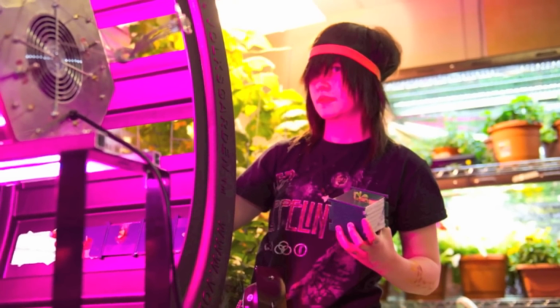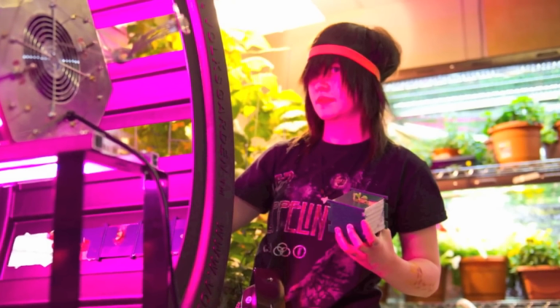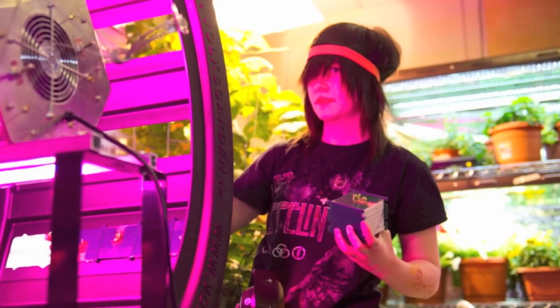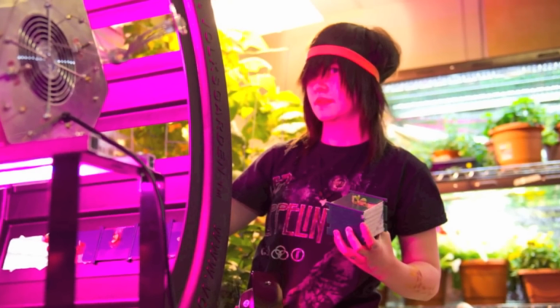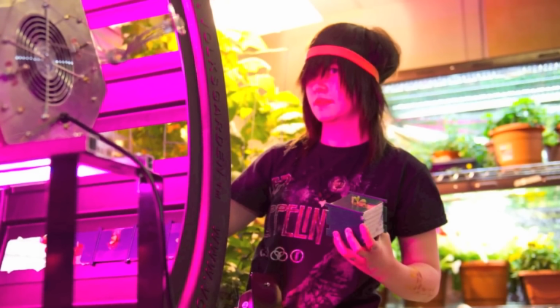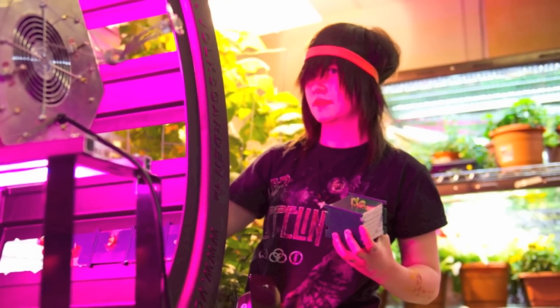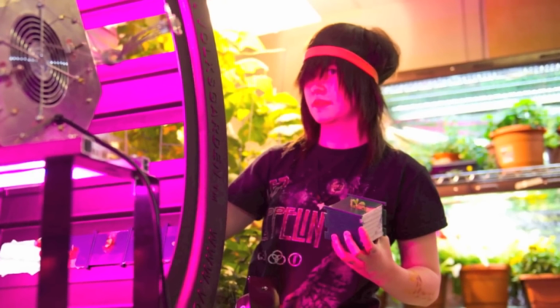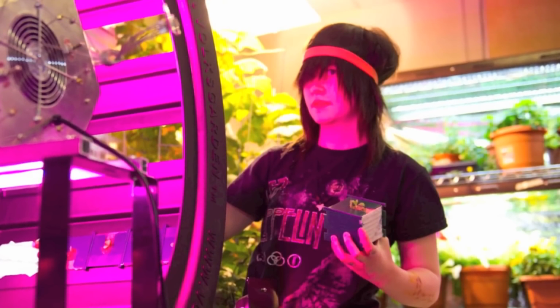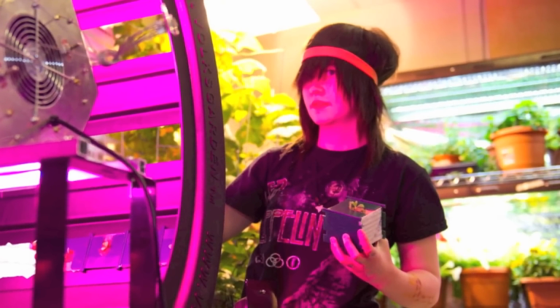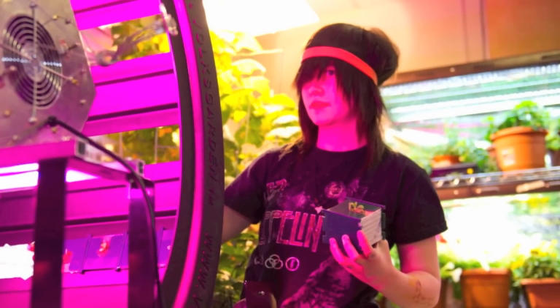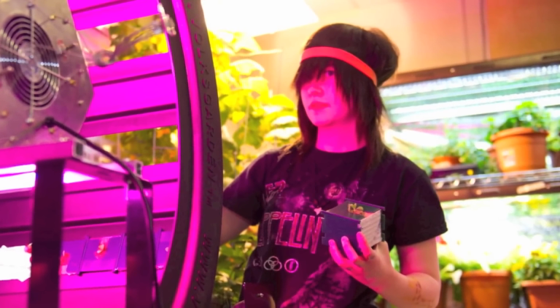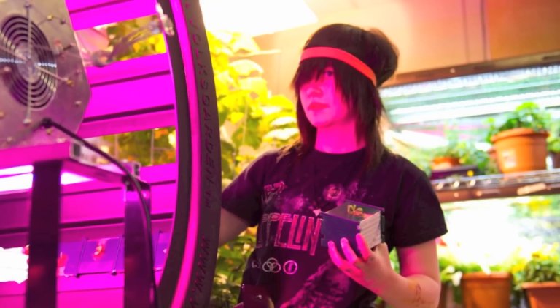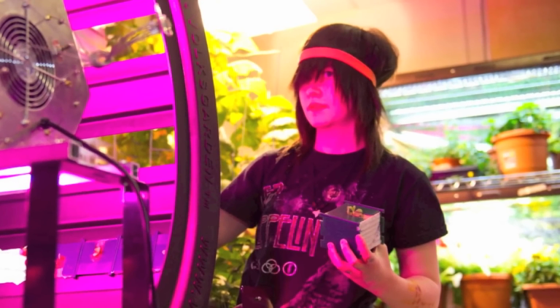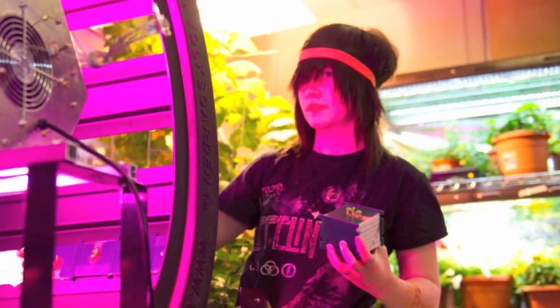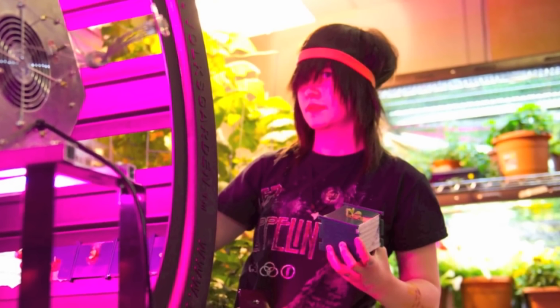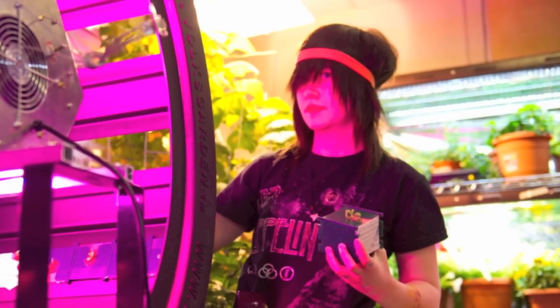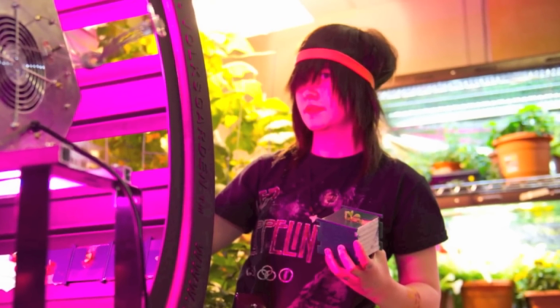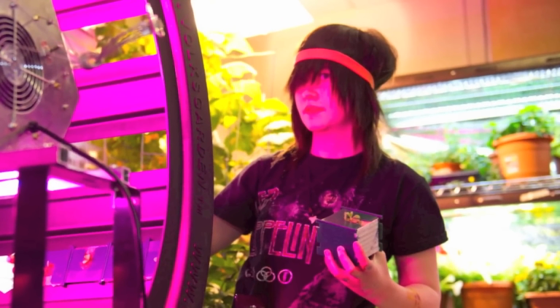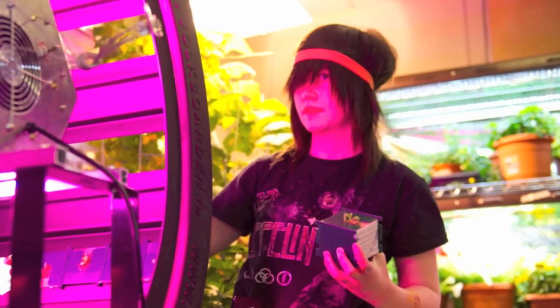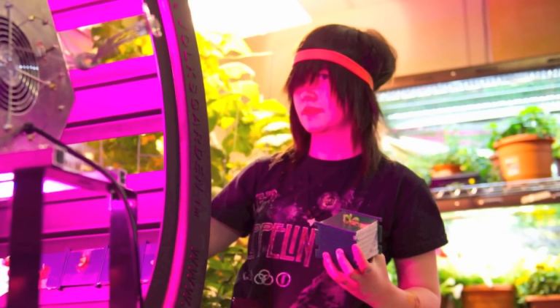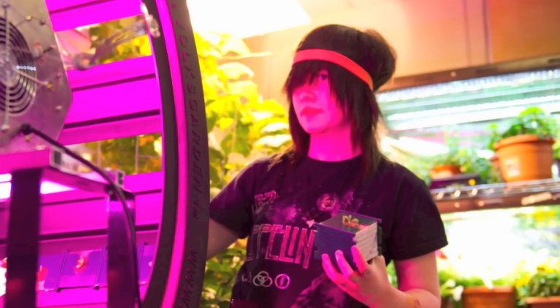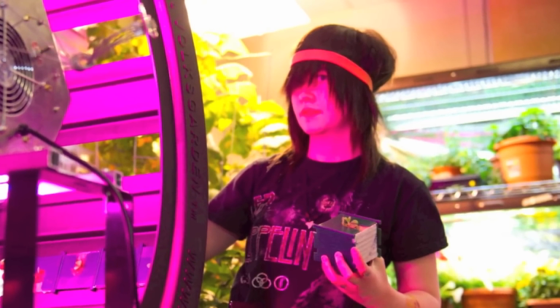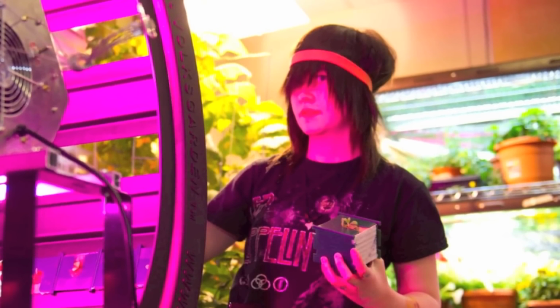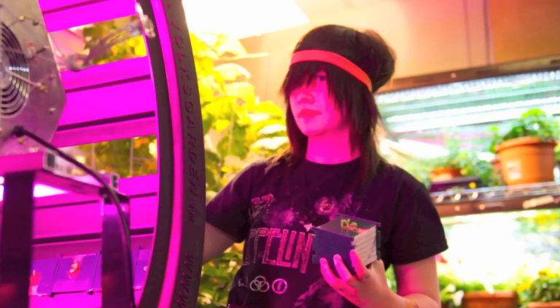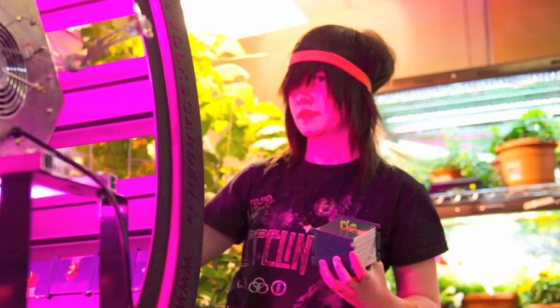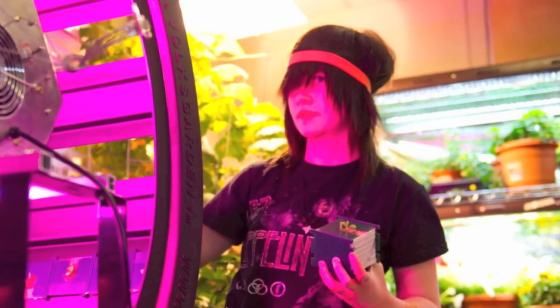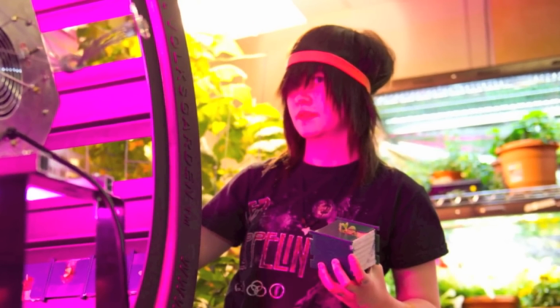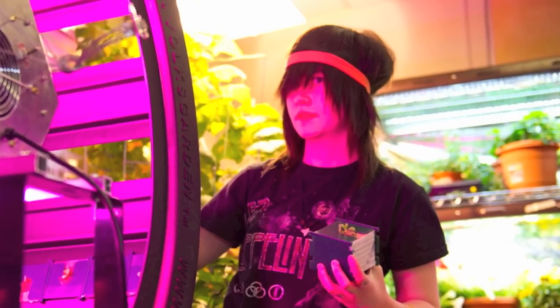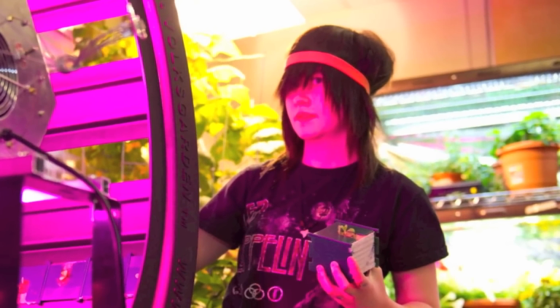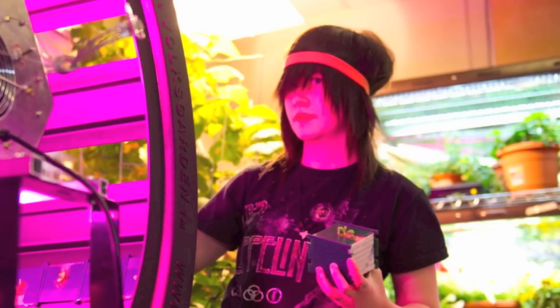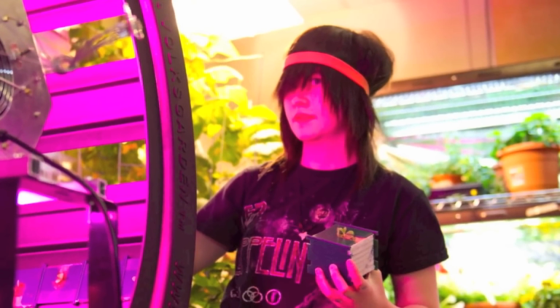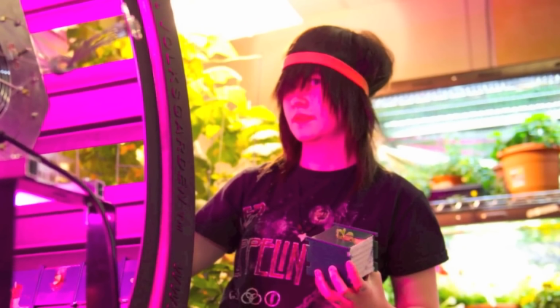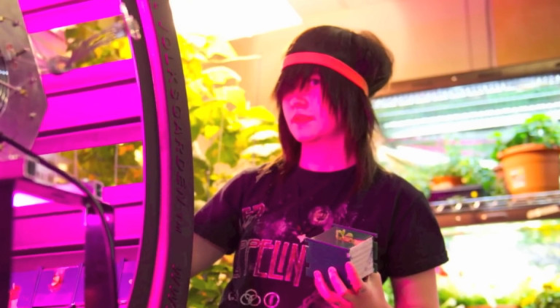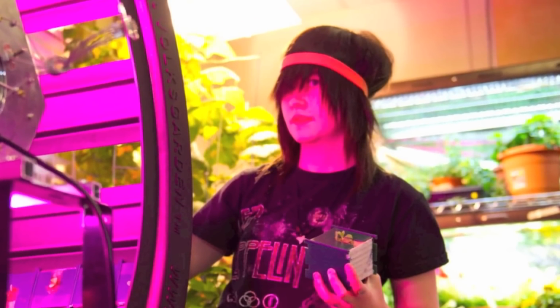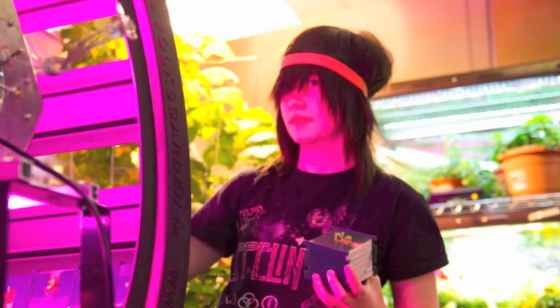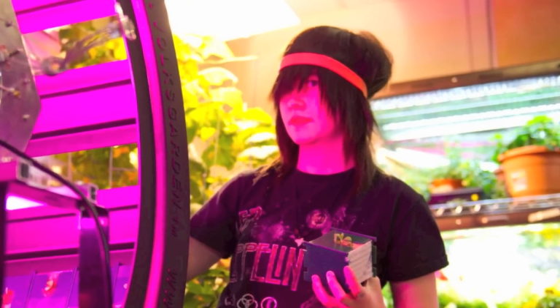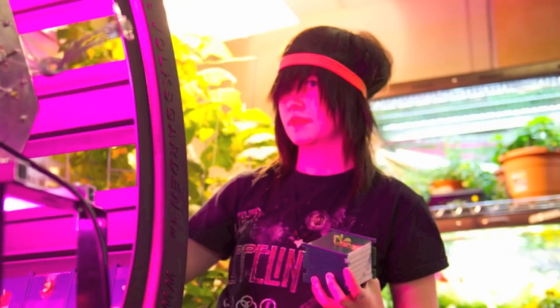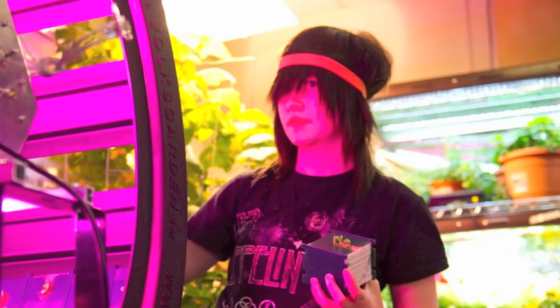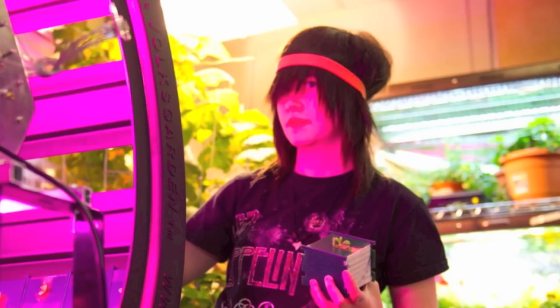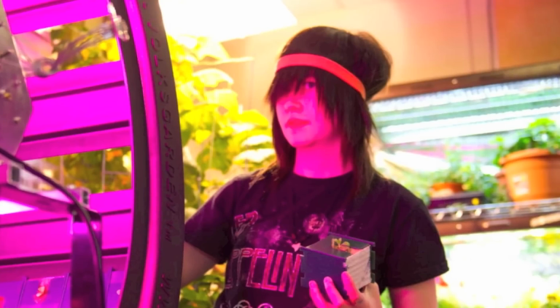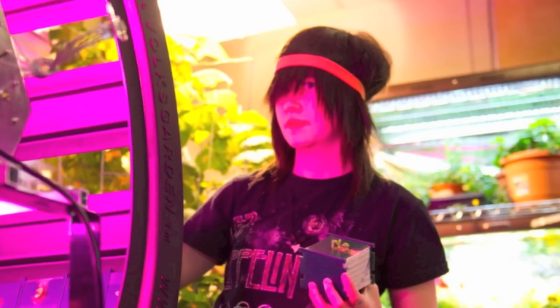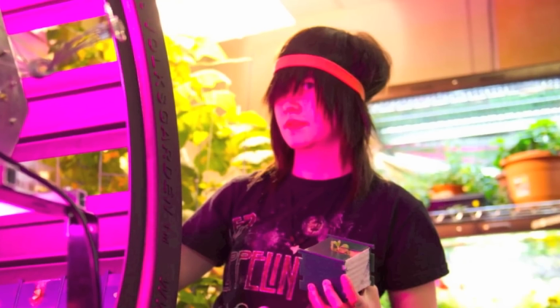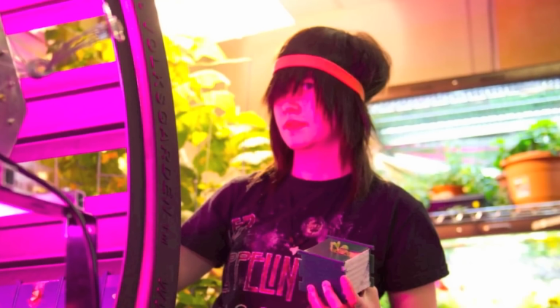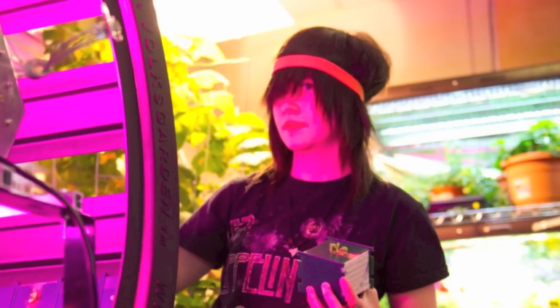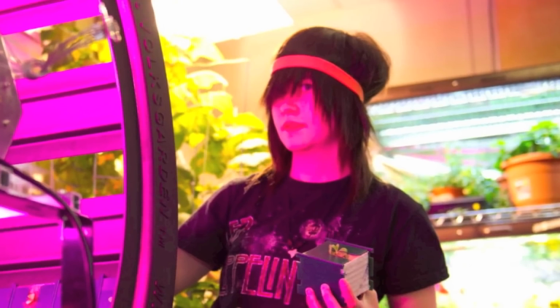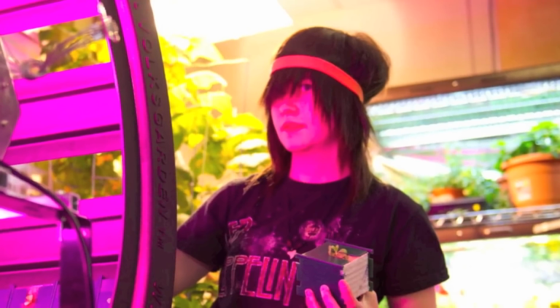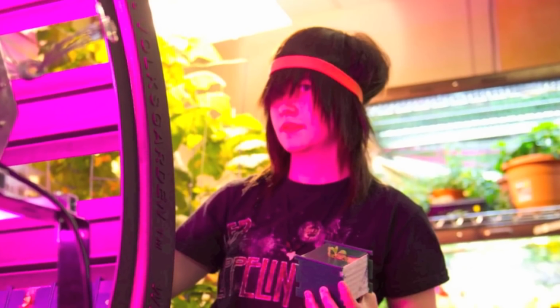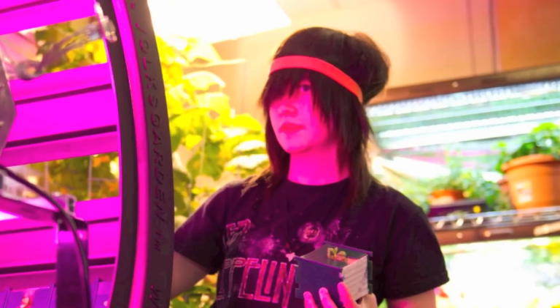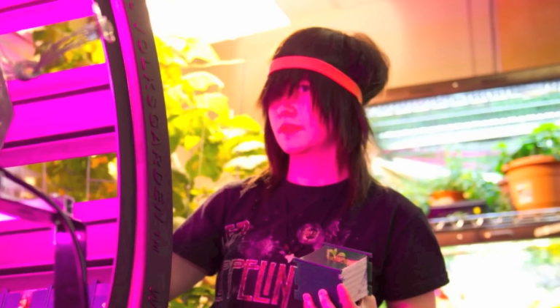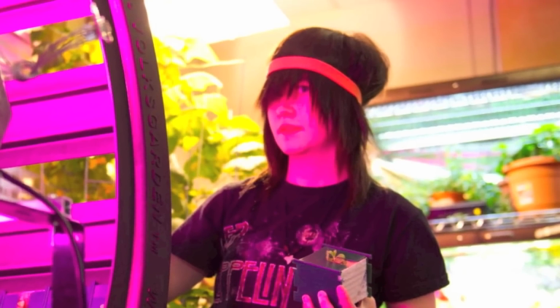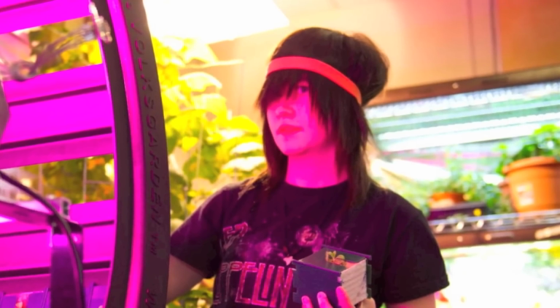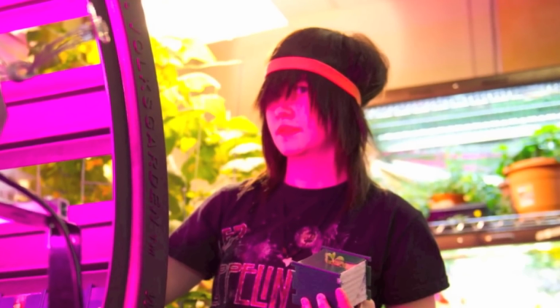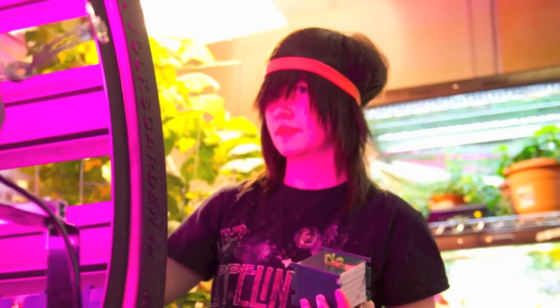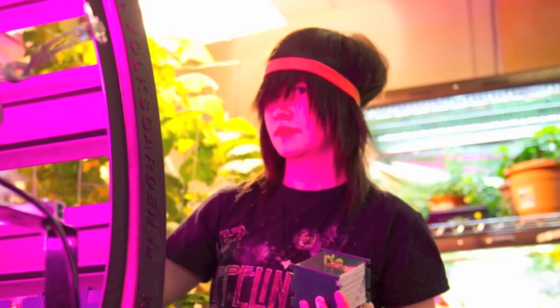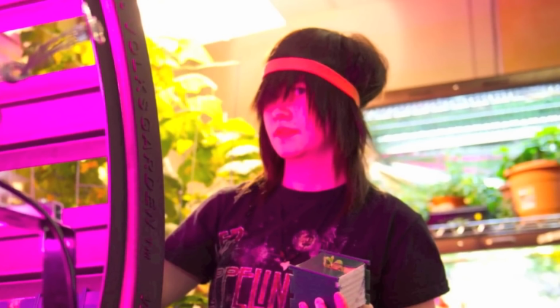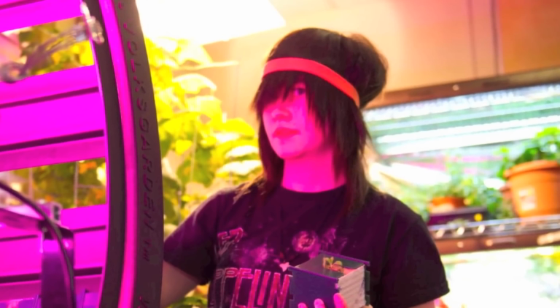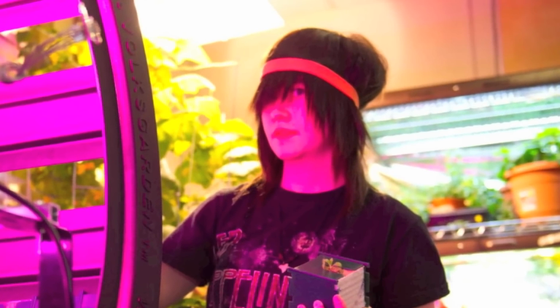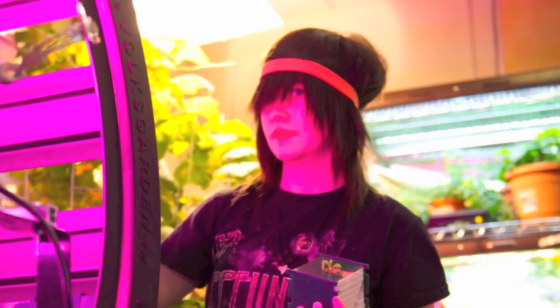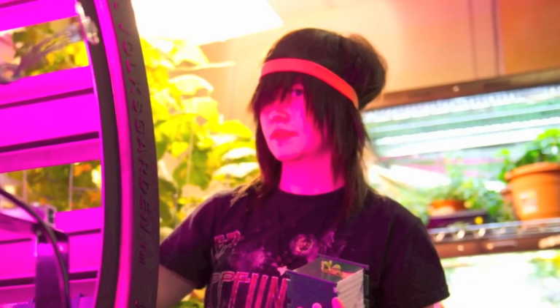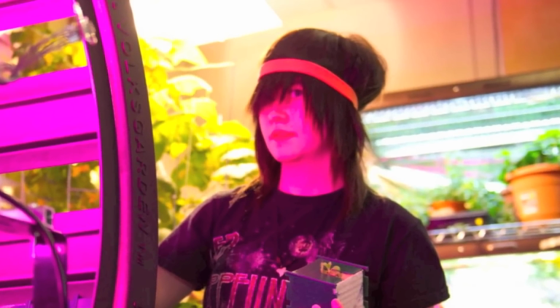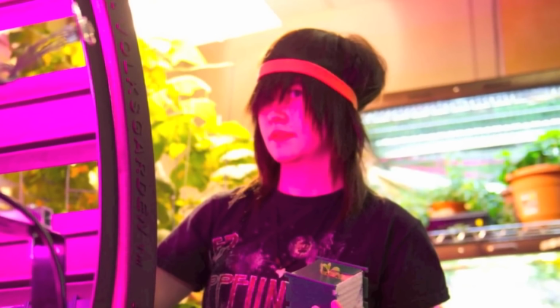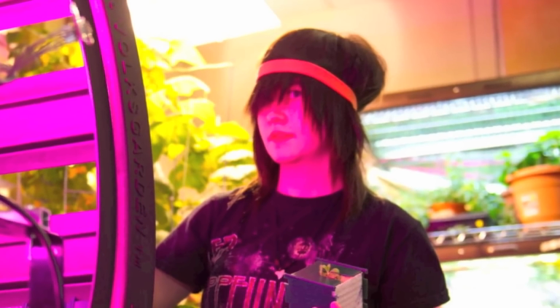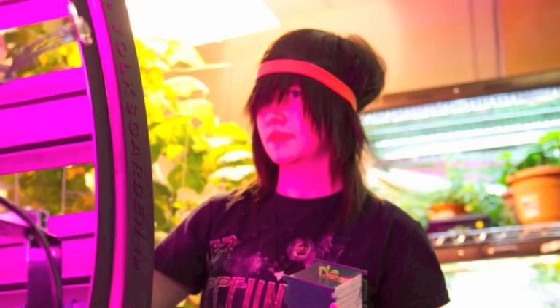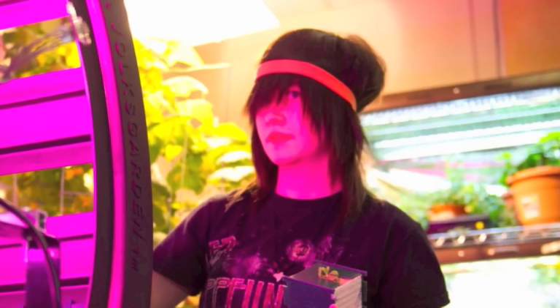Notice how bright the light is on my student. The actual power draw on the vertical light is 420W.